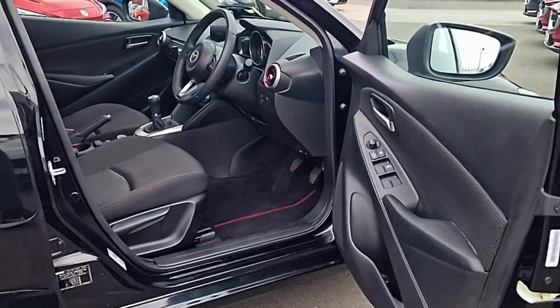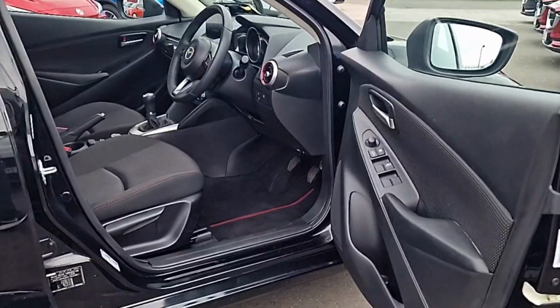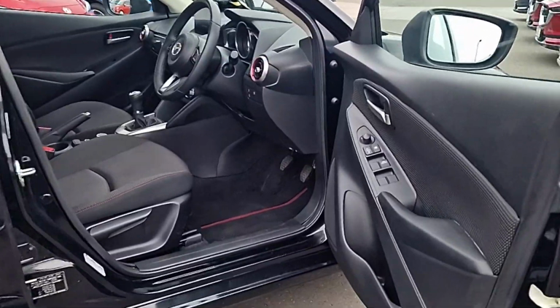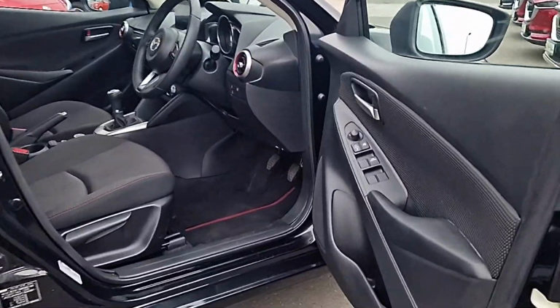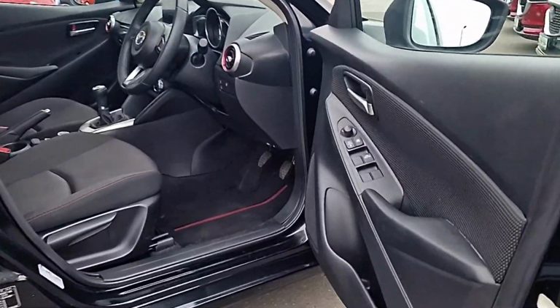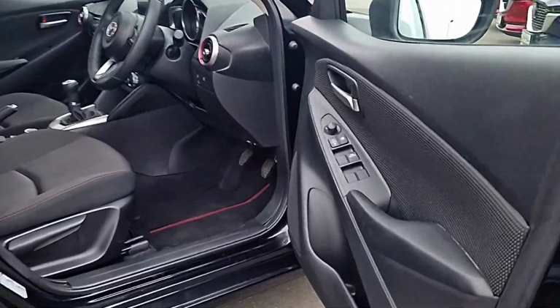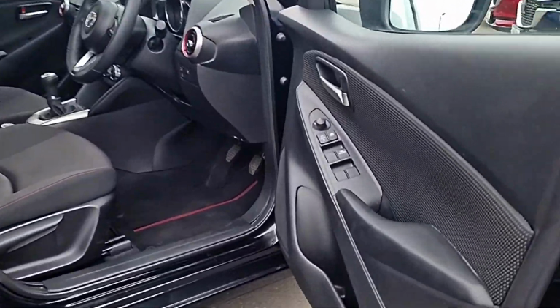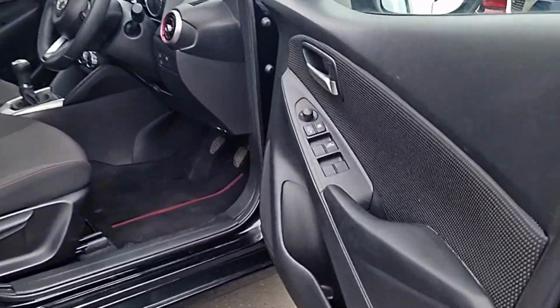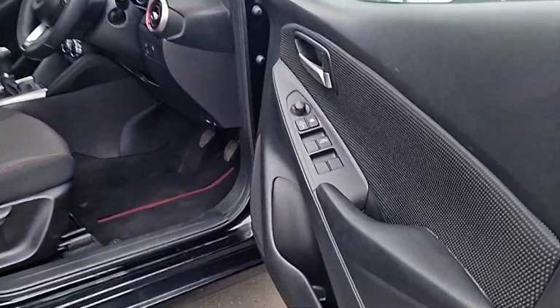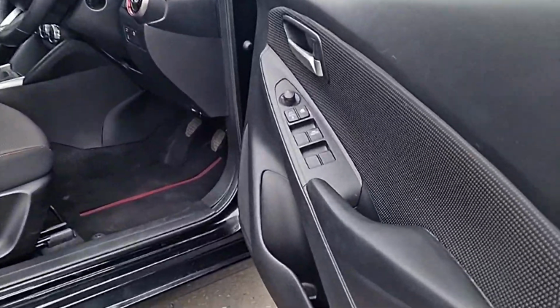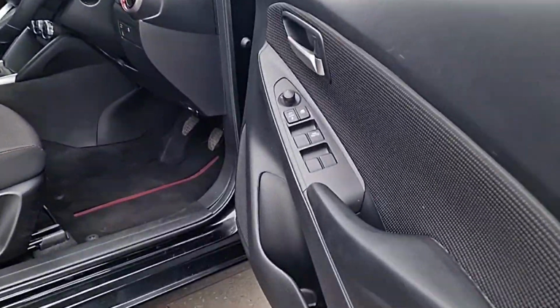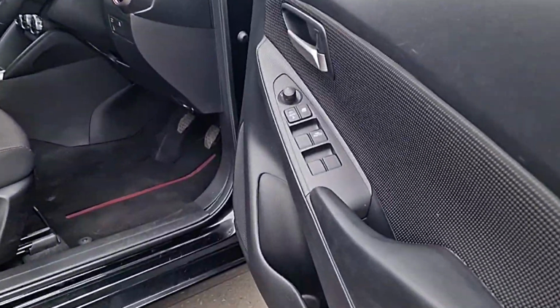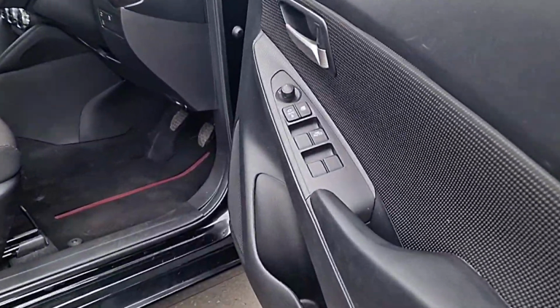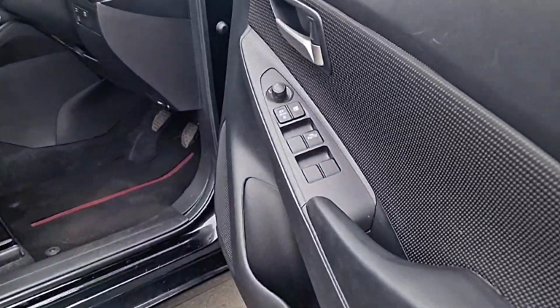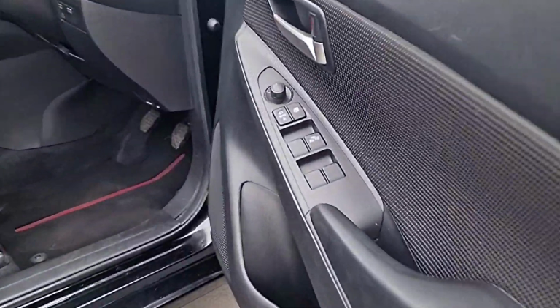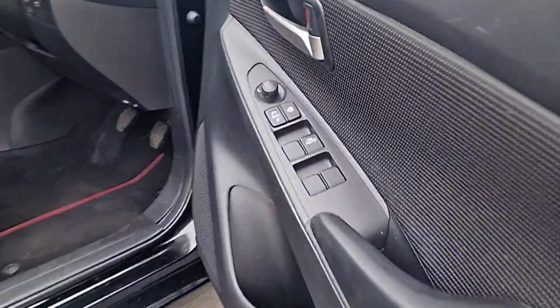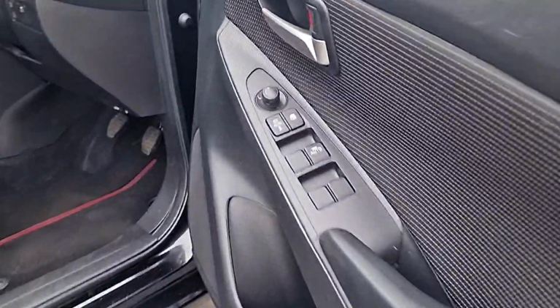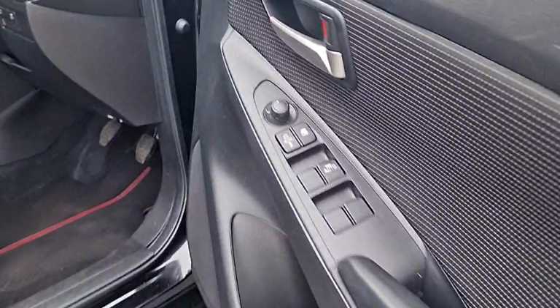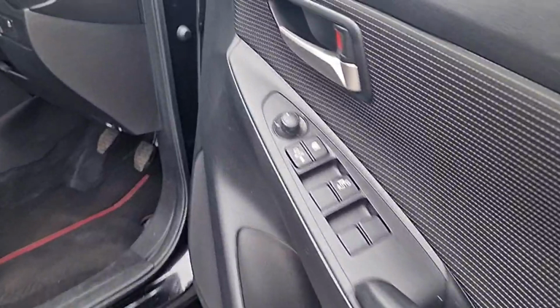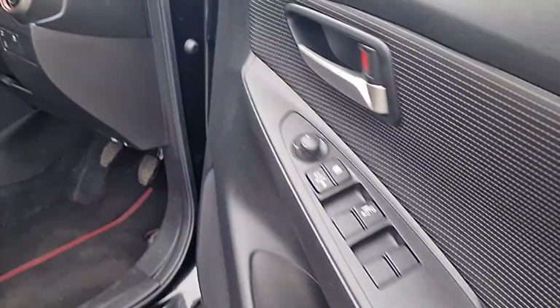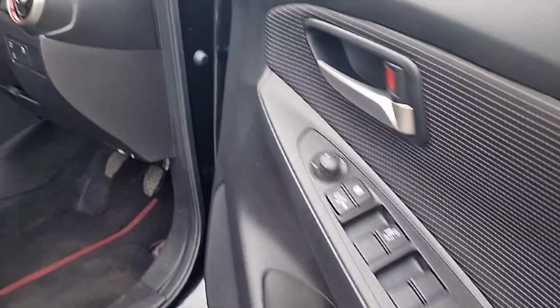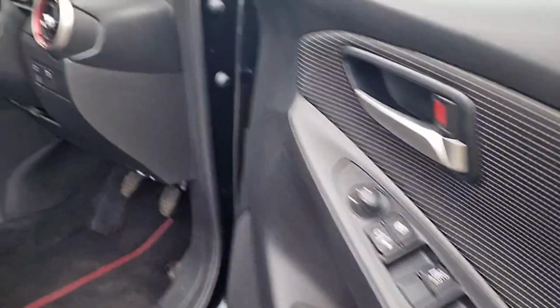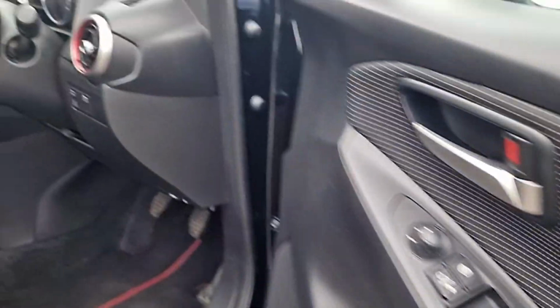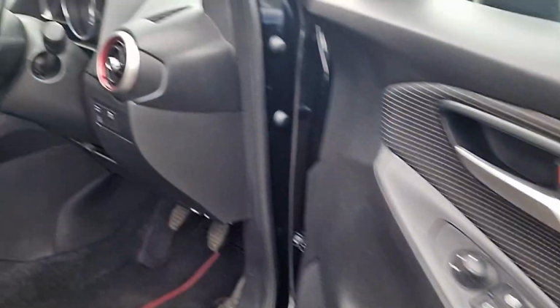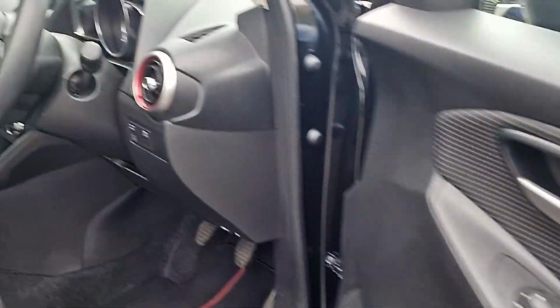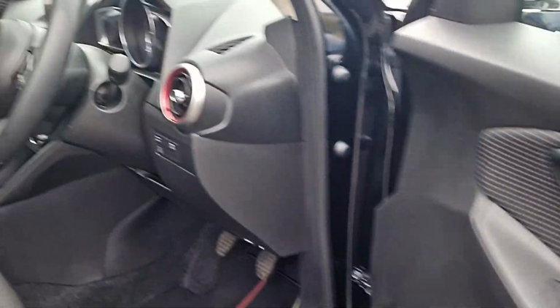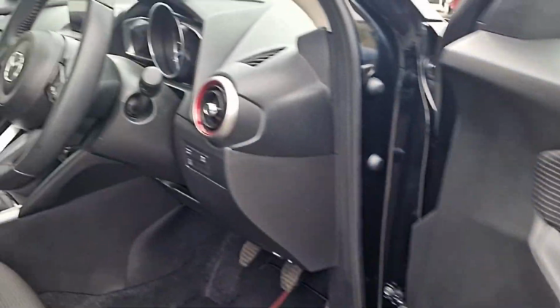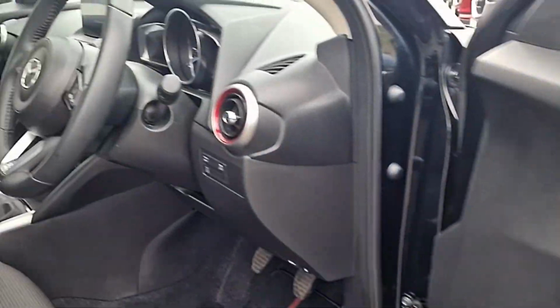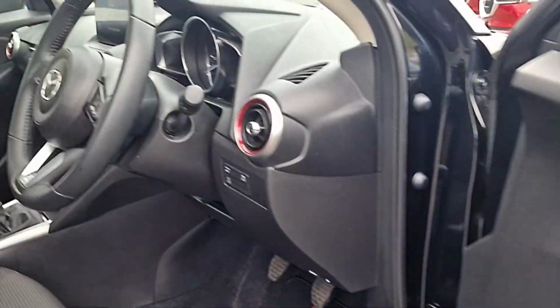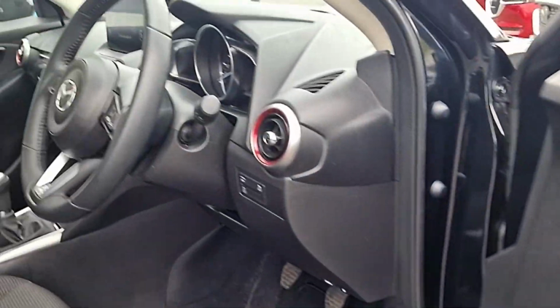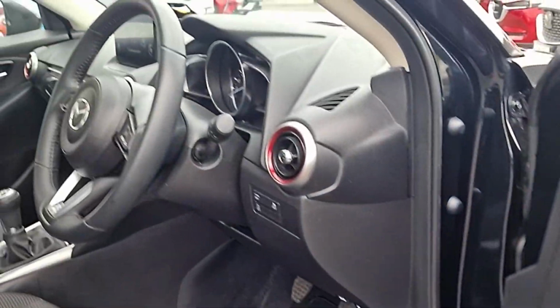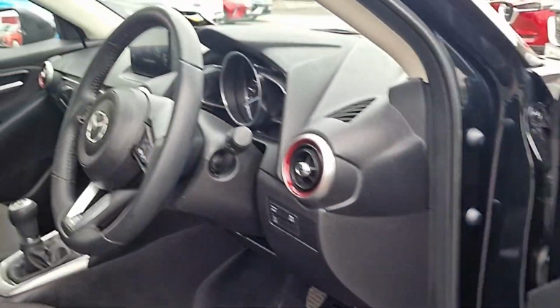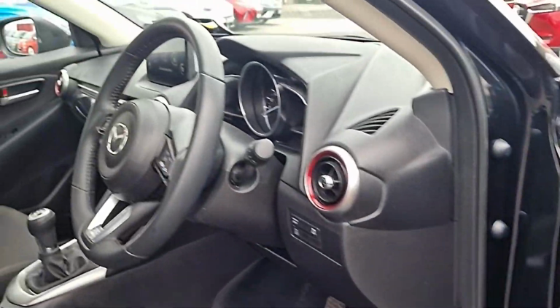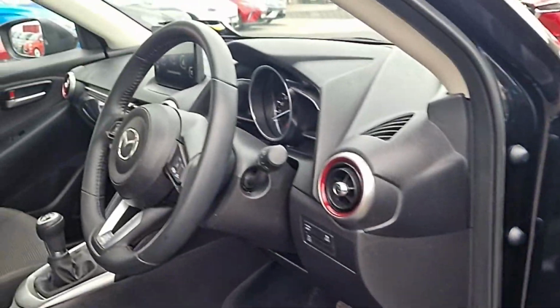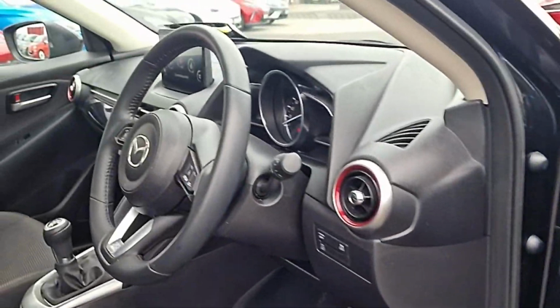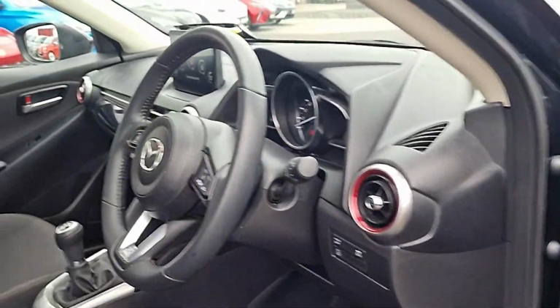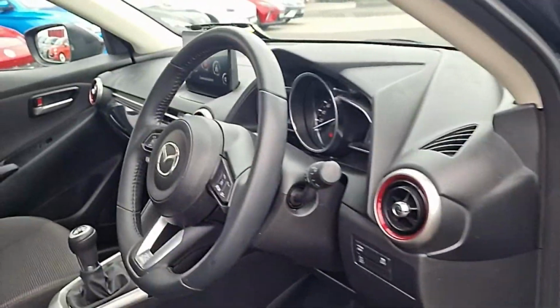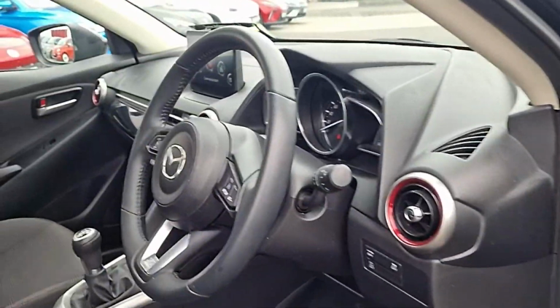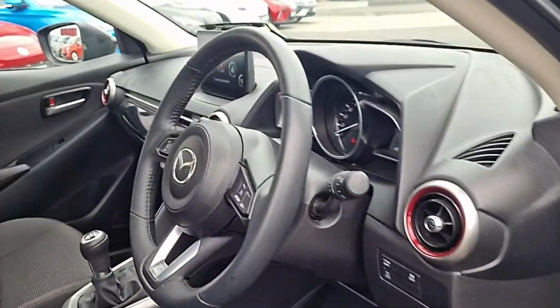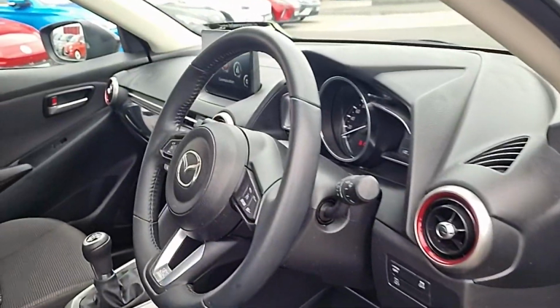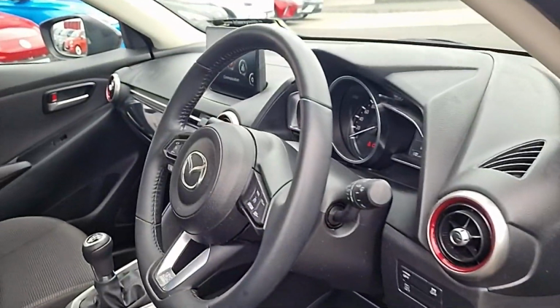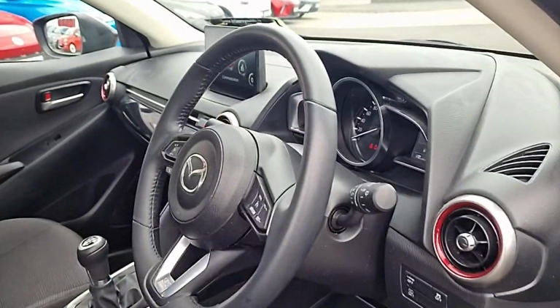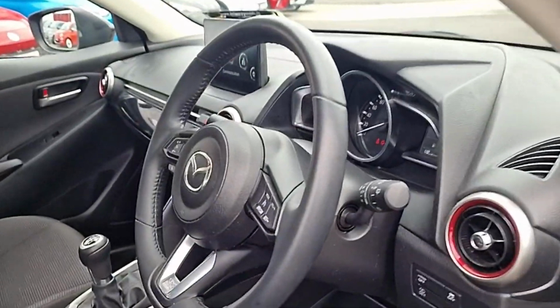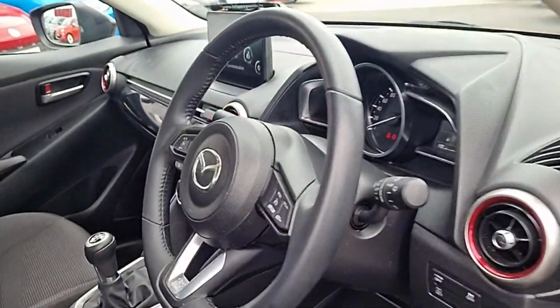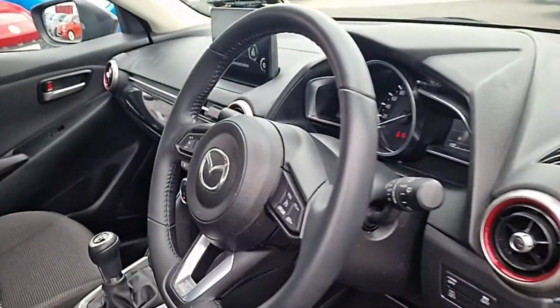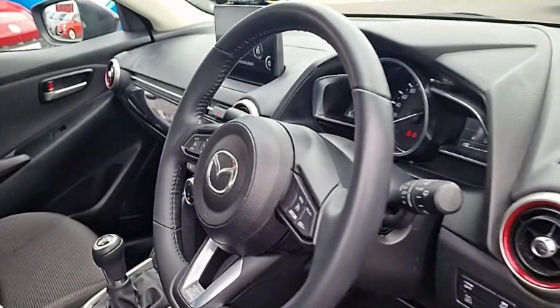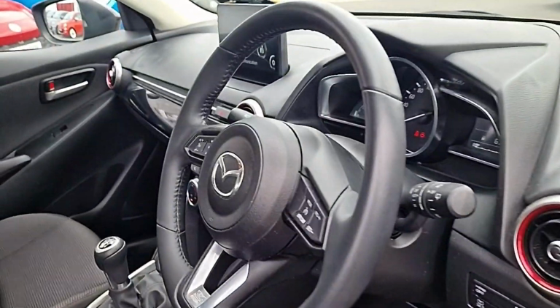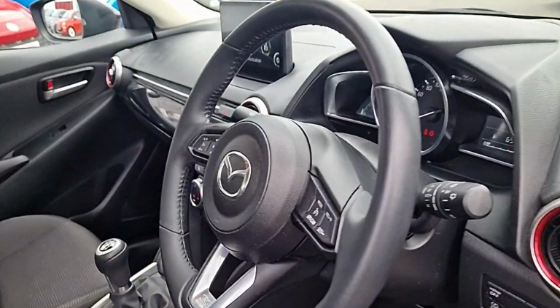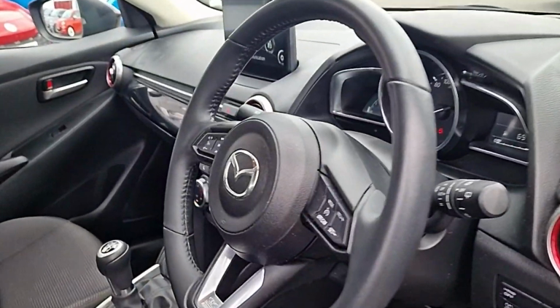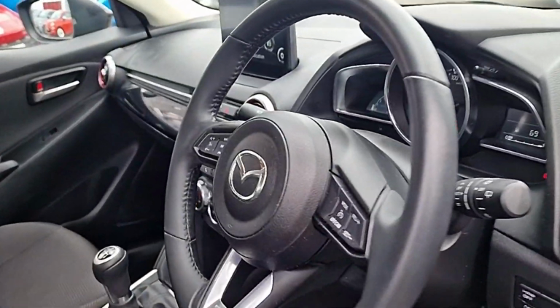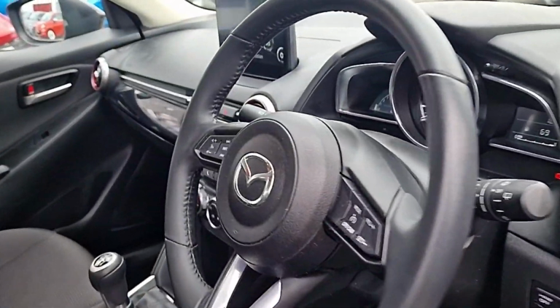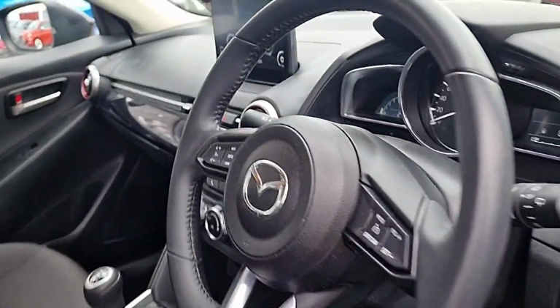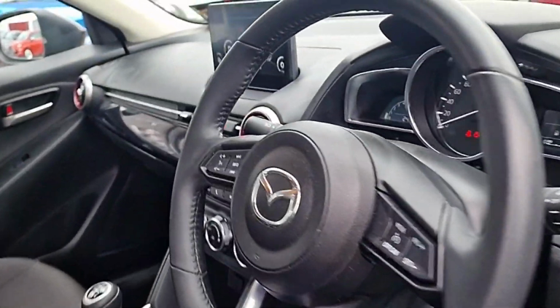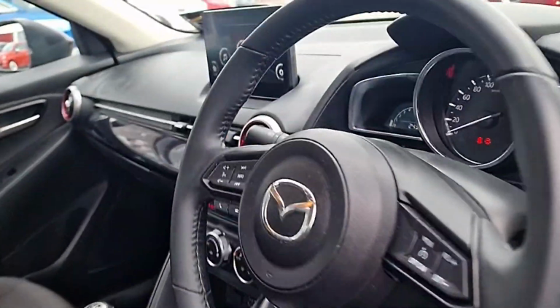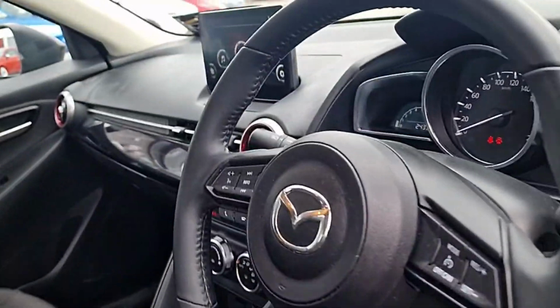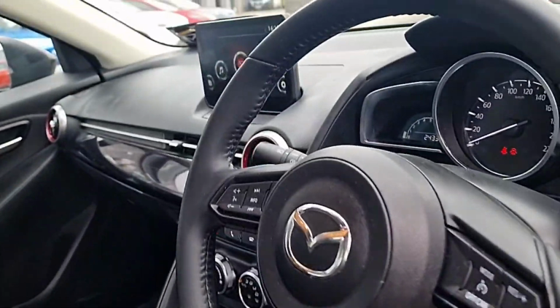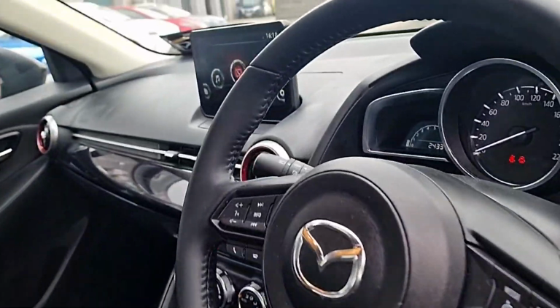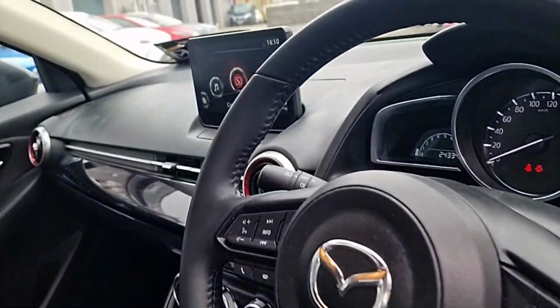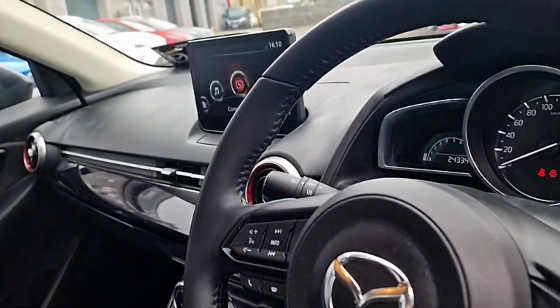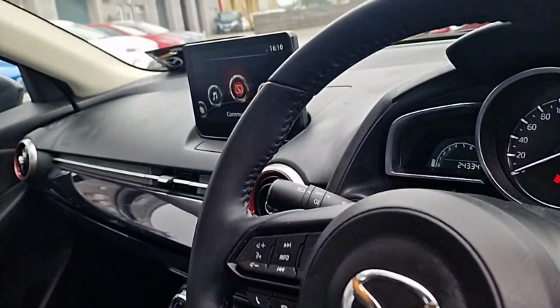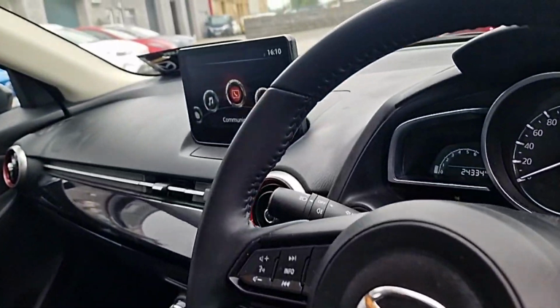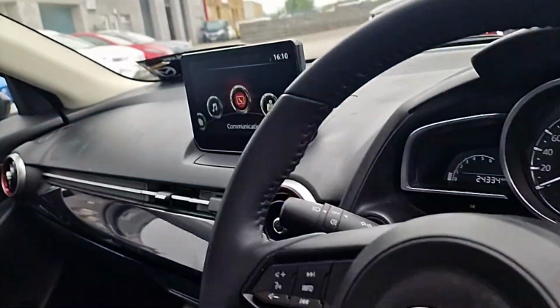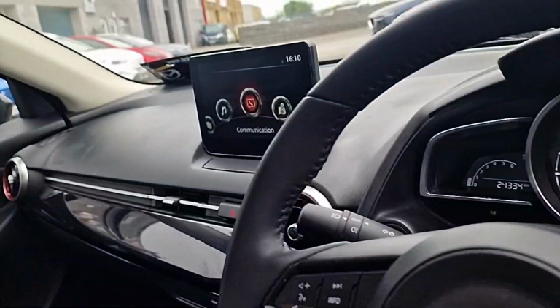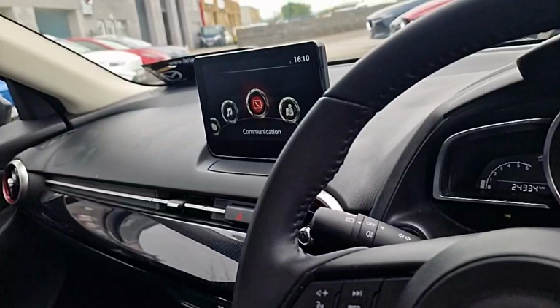Stepping up front and it all continues. We've got electric power folding mirrors, colour coding throughout, and a leather-wrapped steering wheel with cruise control.